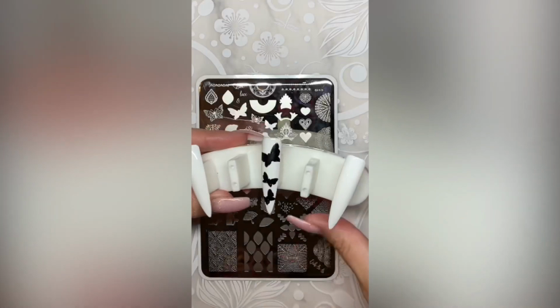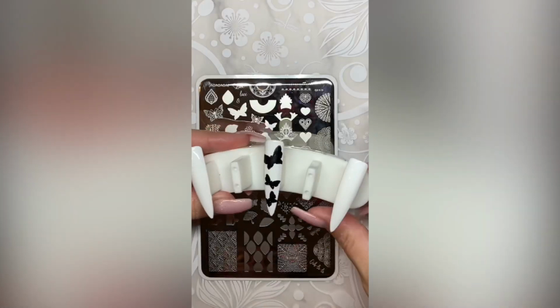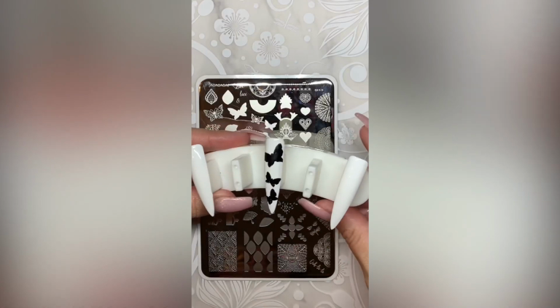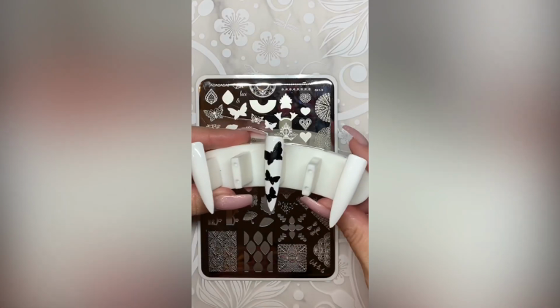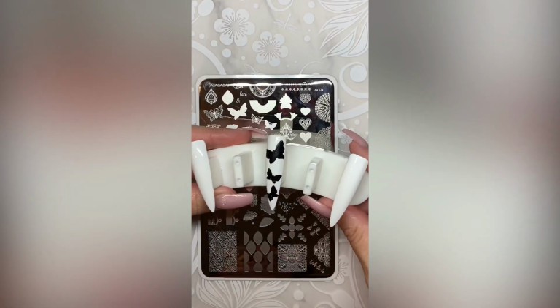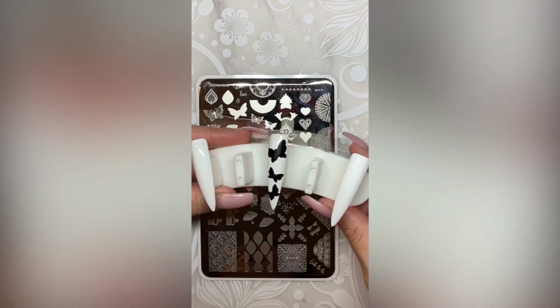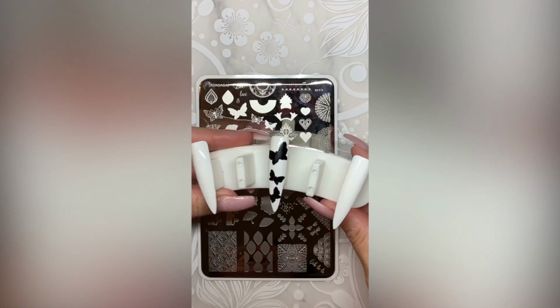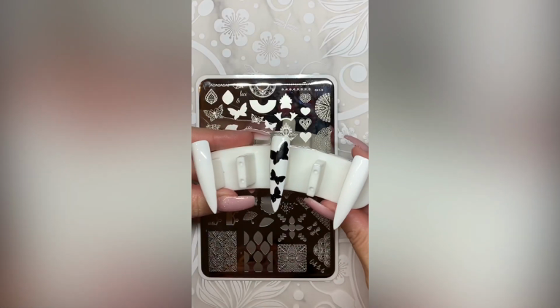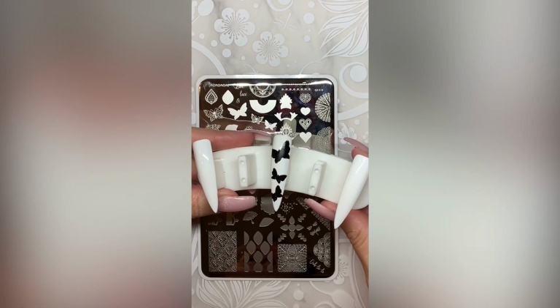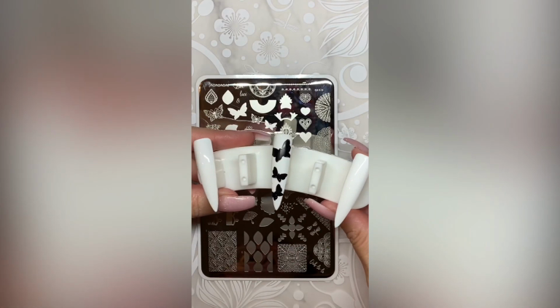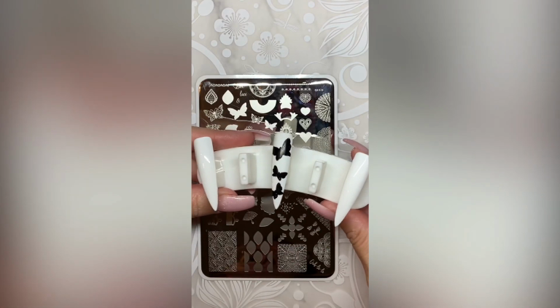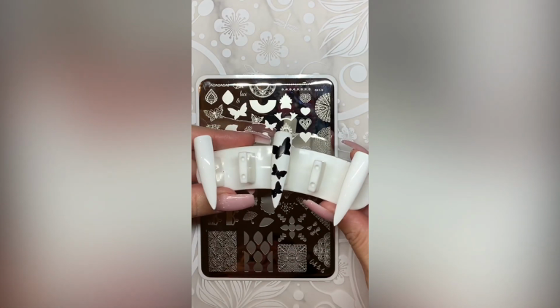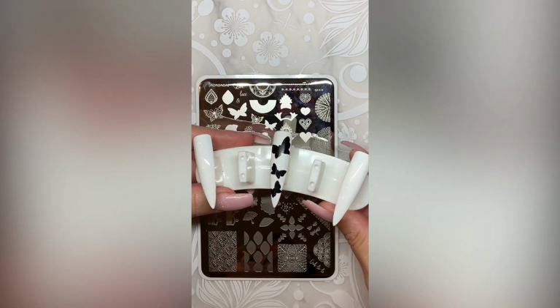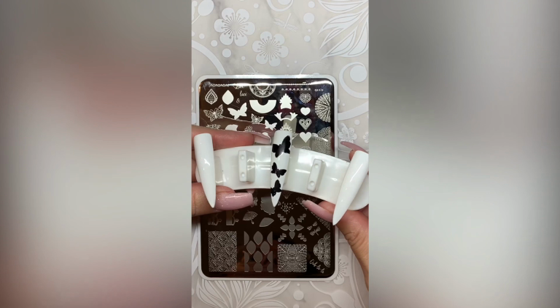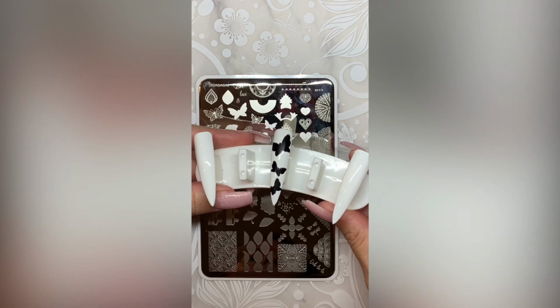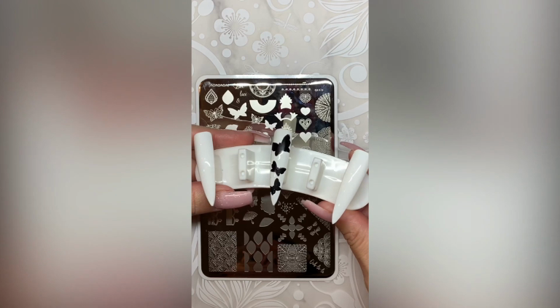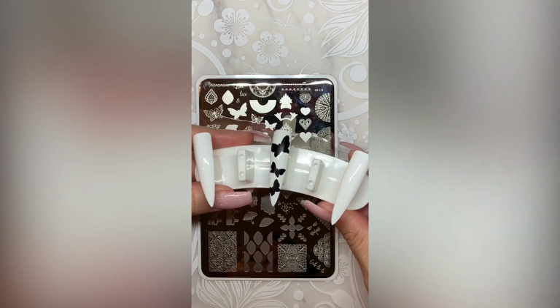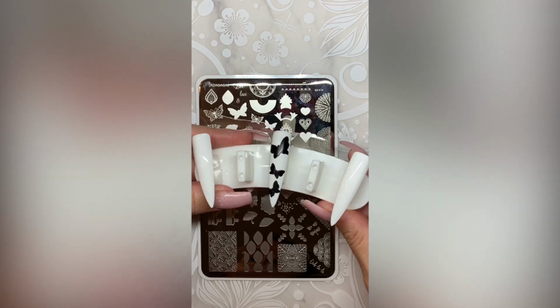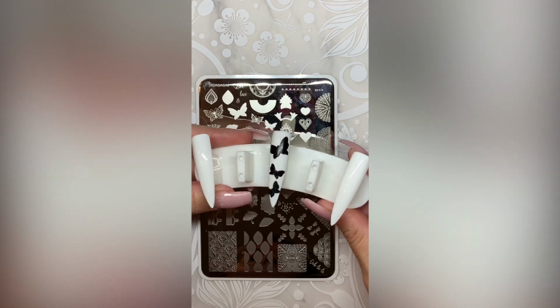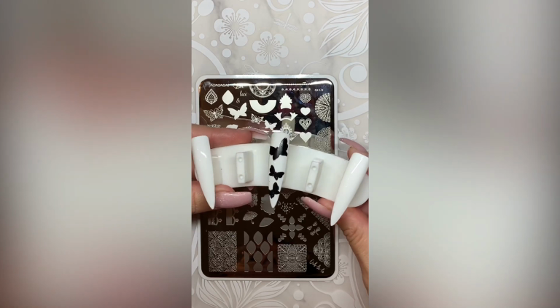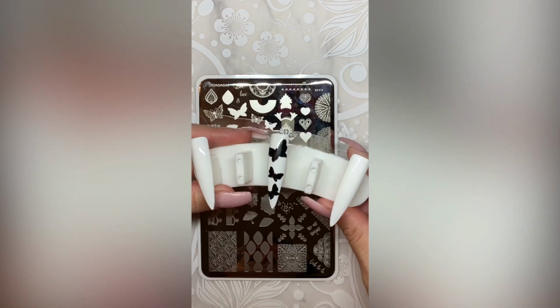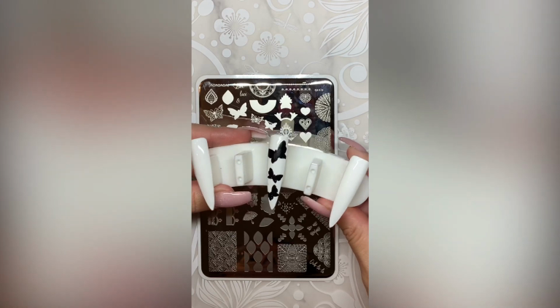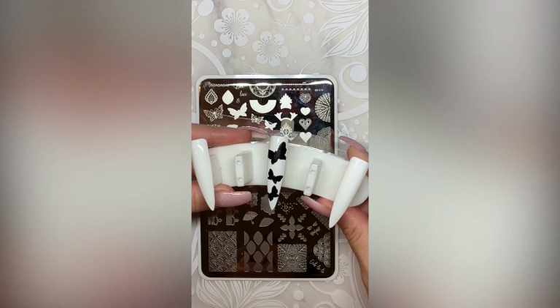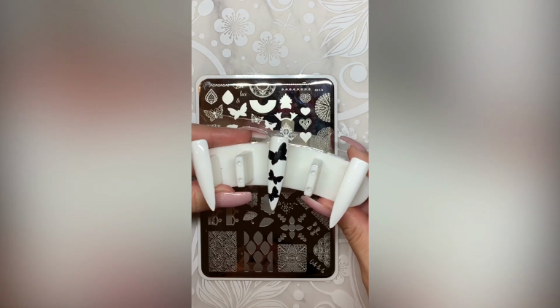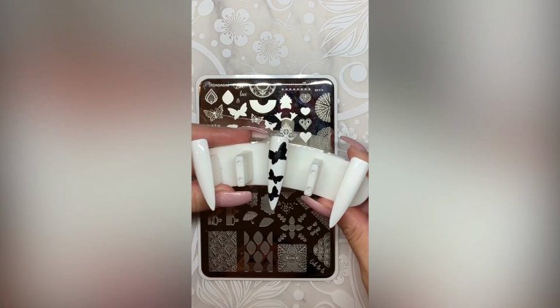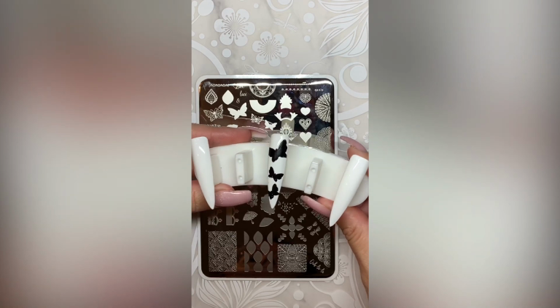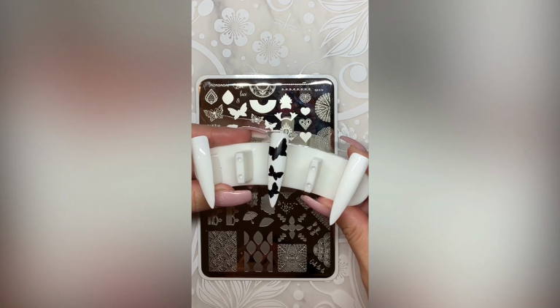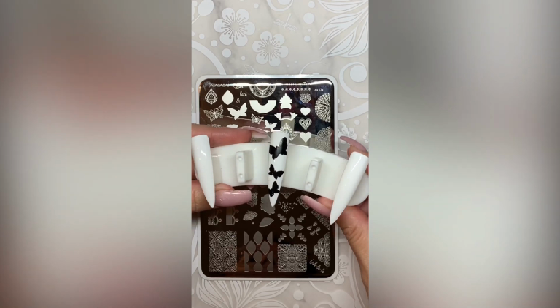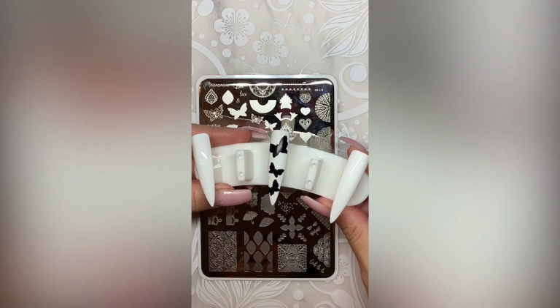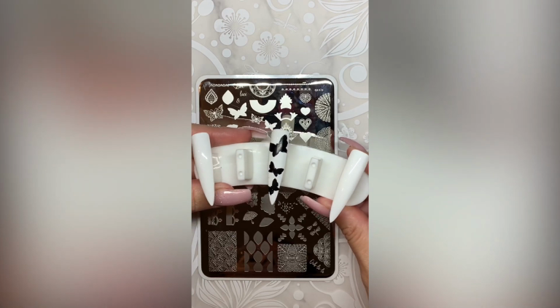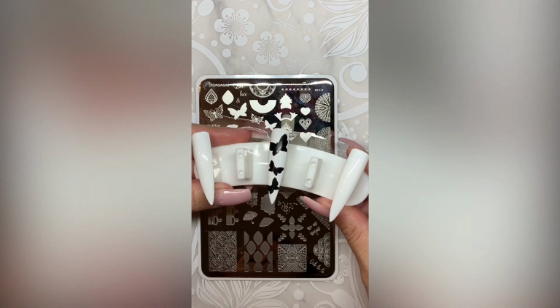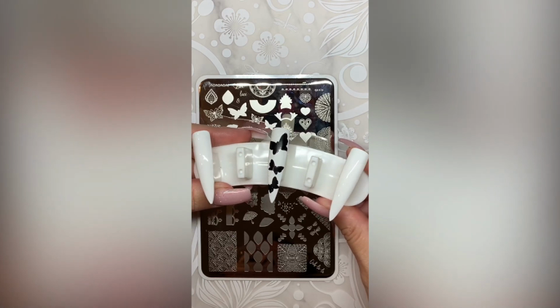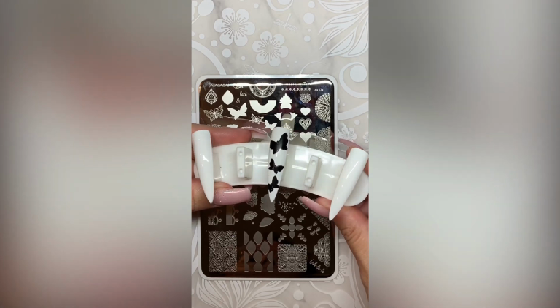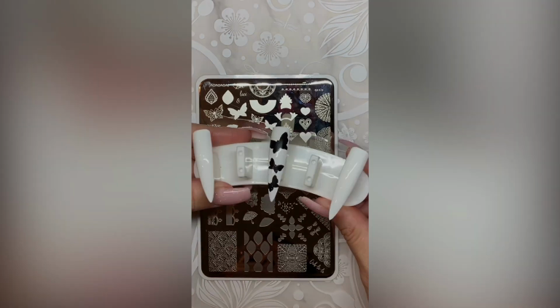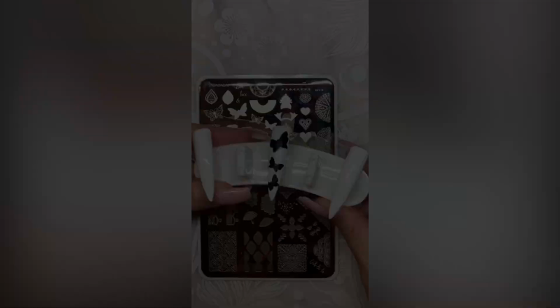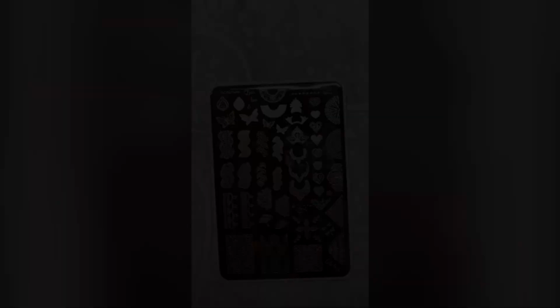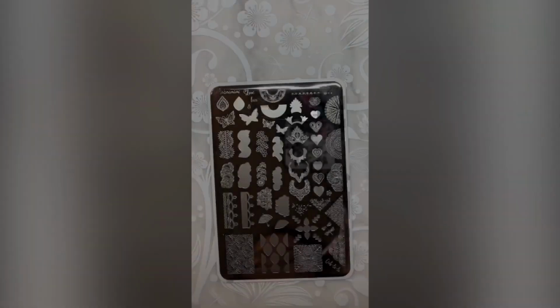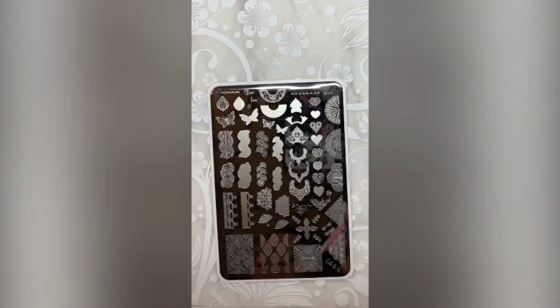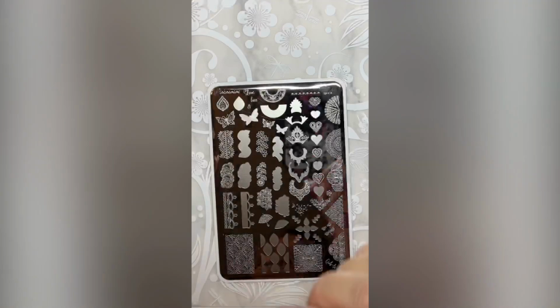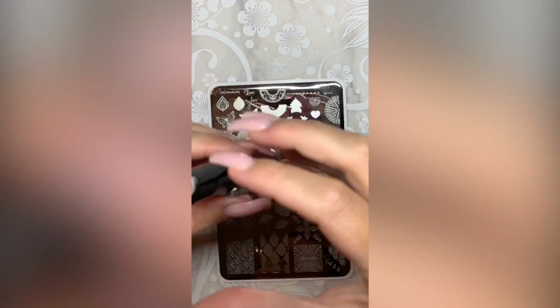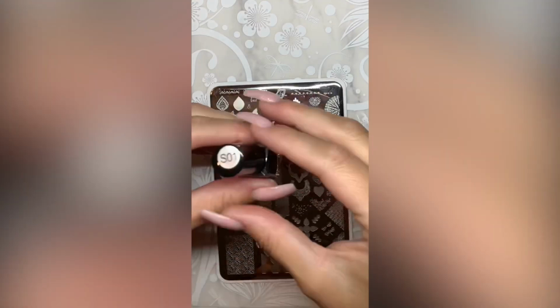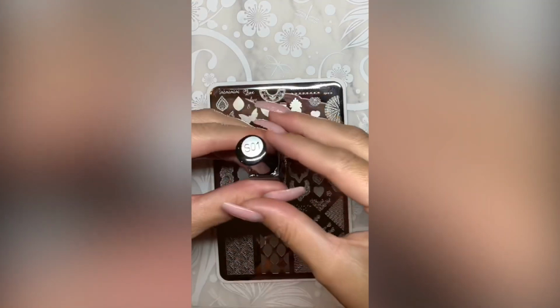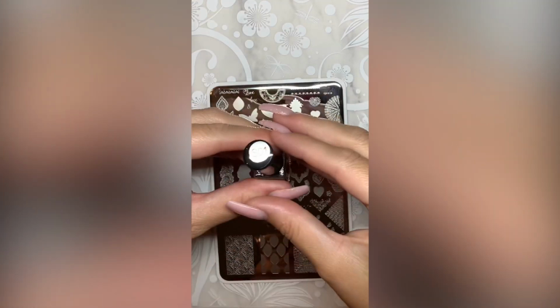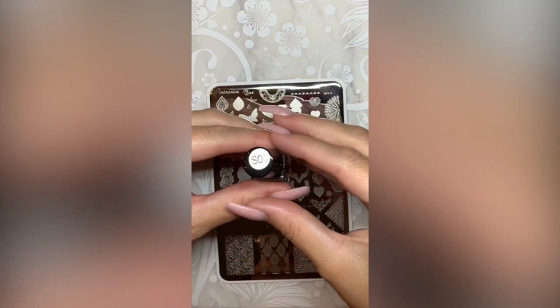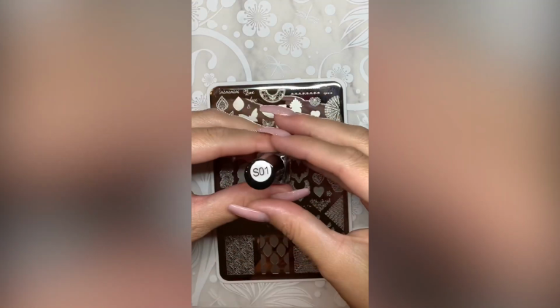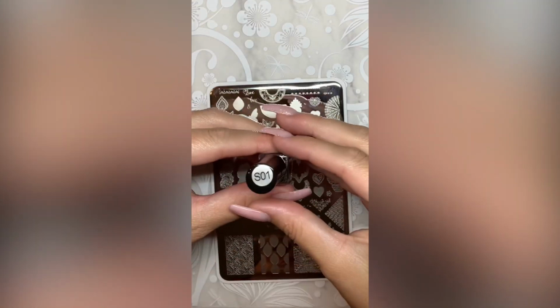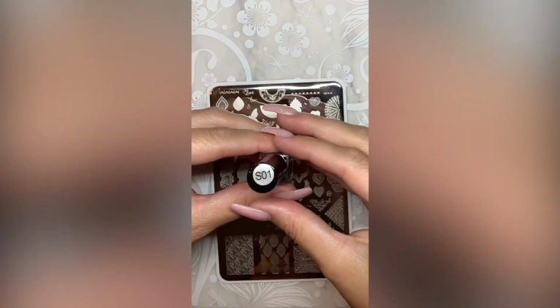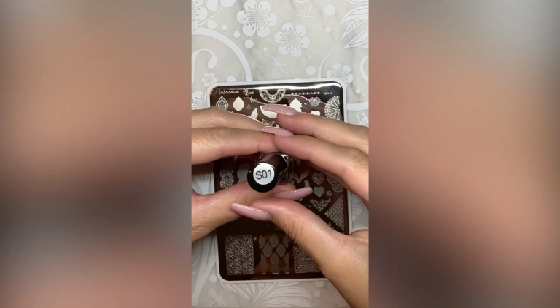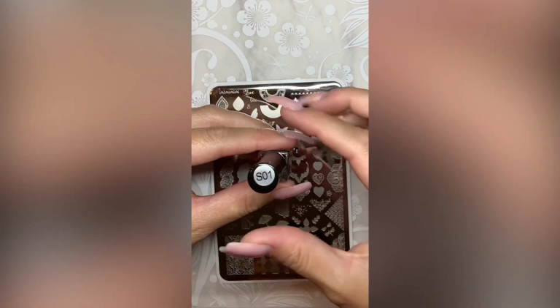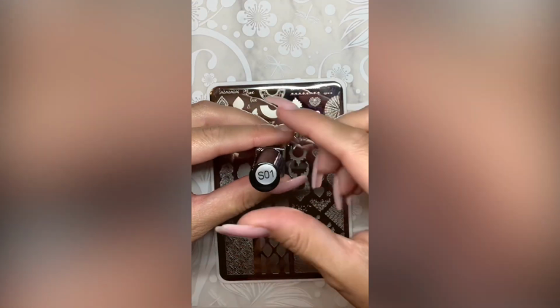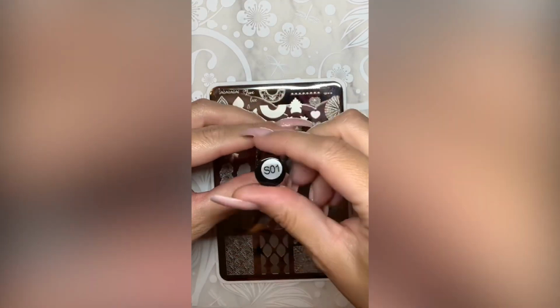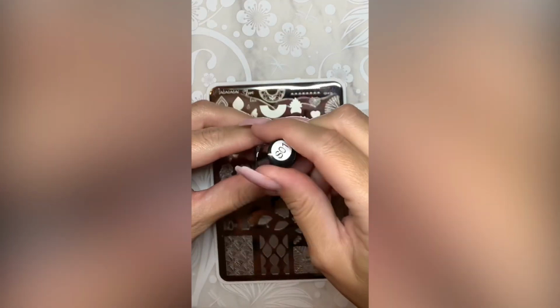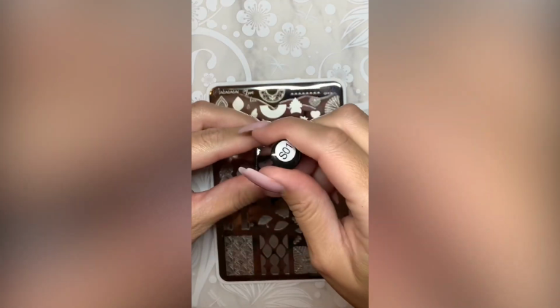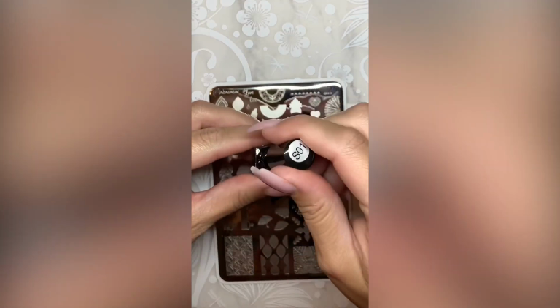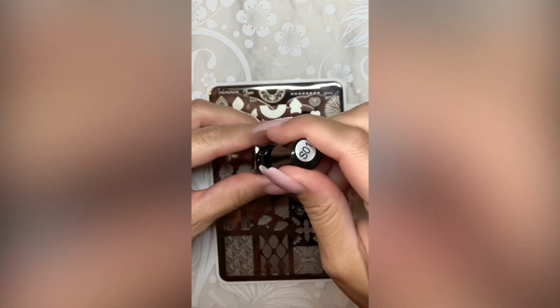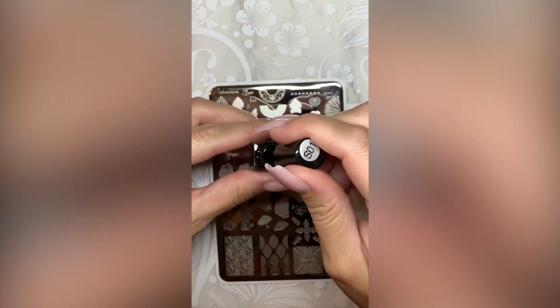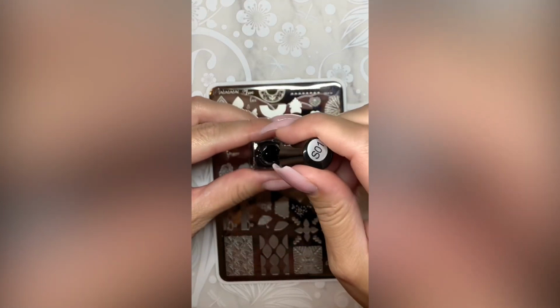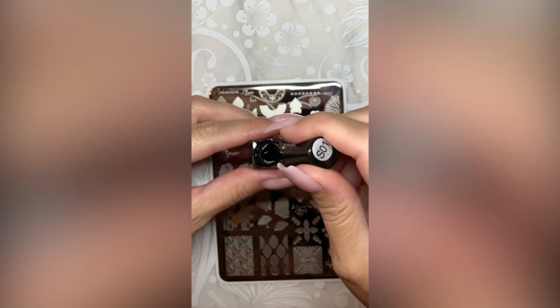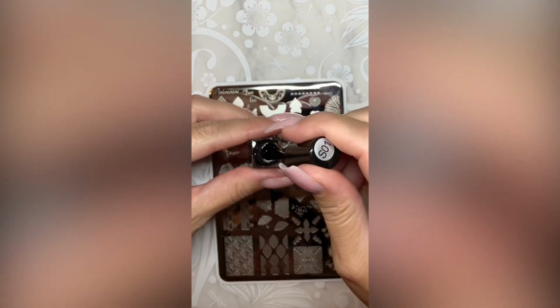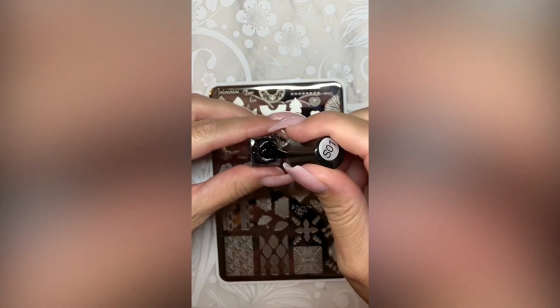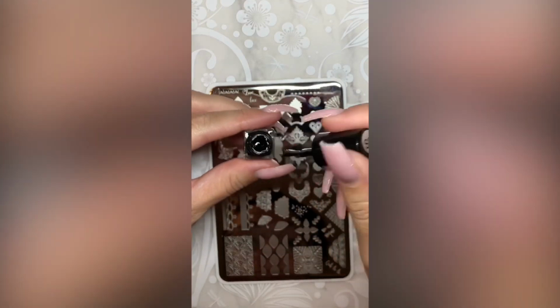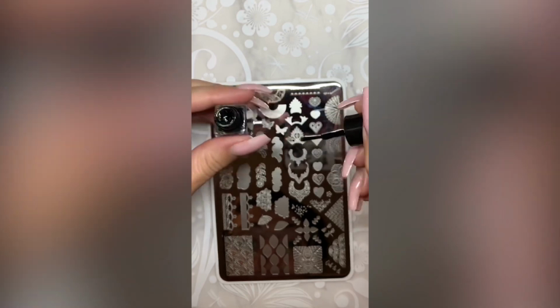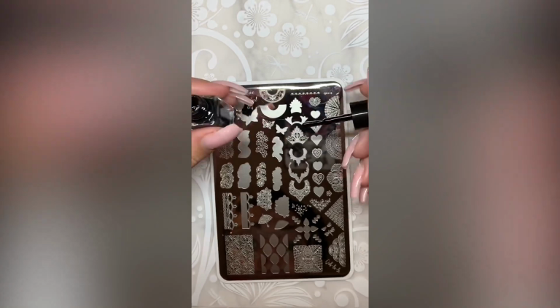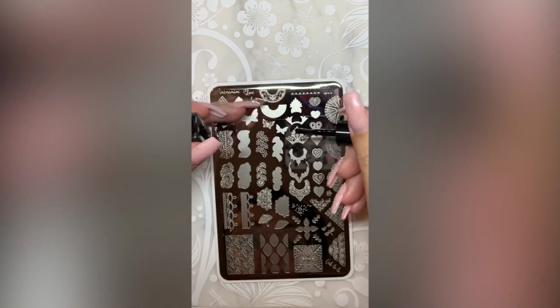Full disclosure, I stamped the backgrounds of these butterflies with regular black polish. I wanted them to dry while I worked on the rest of my design.